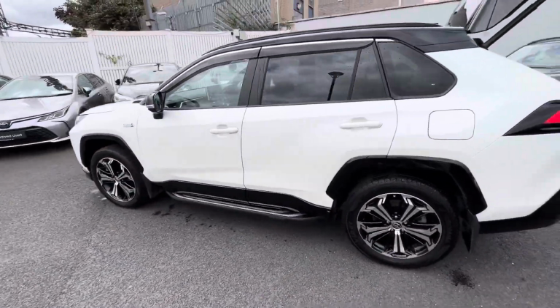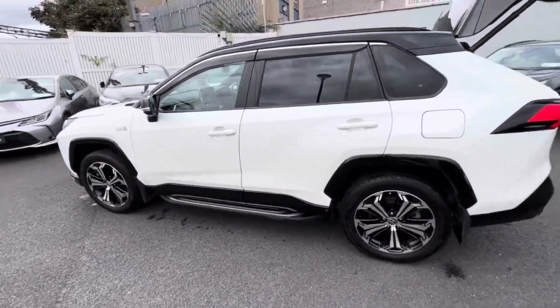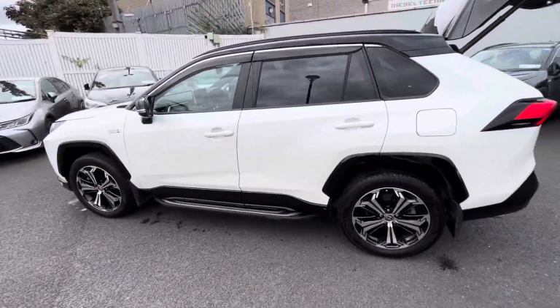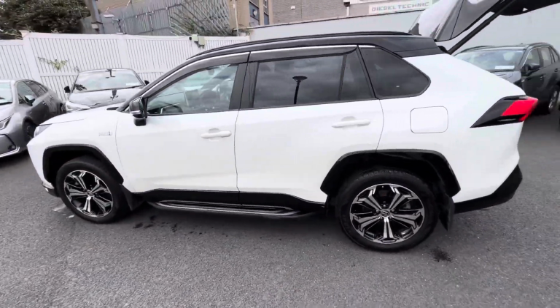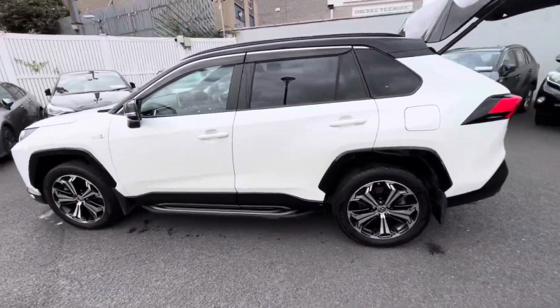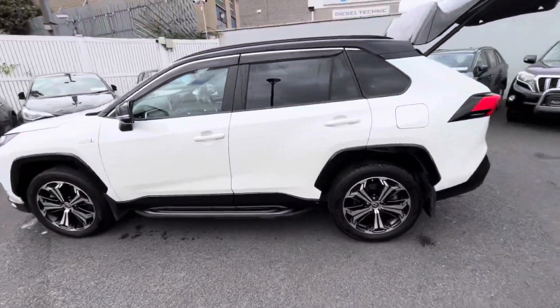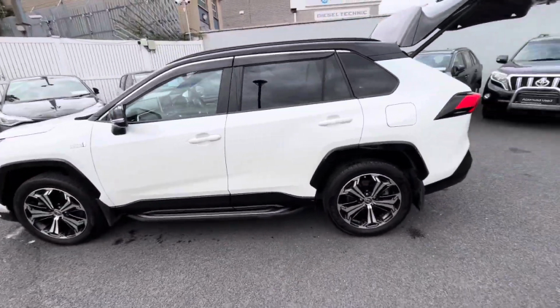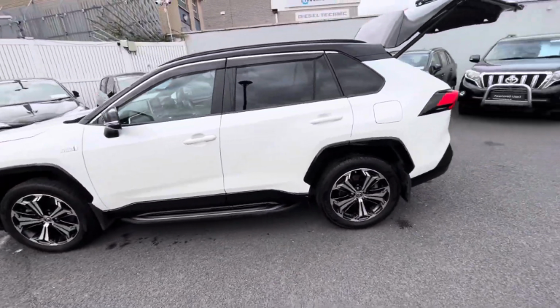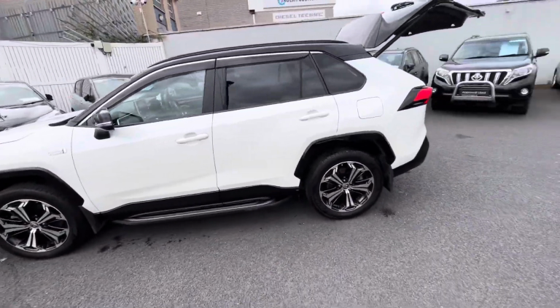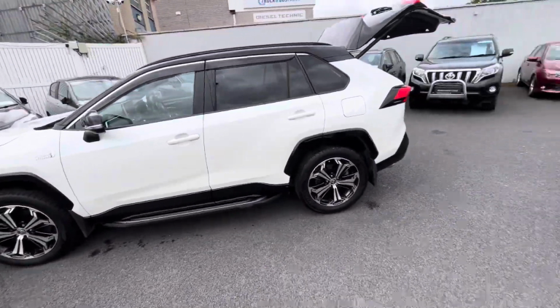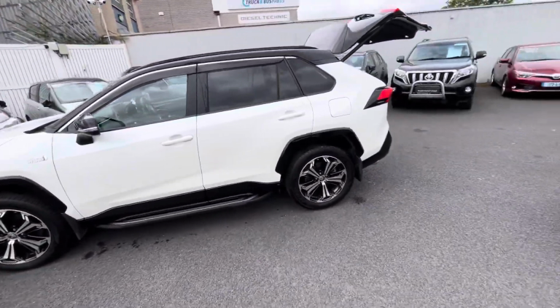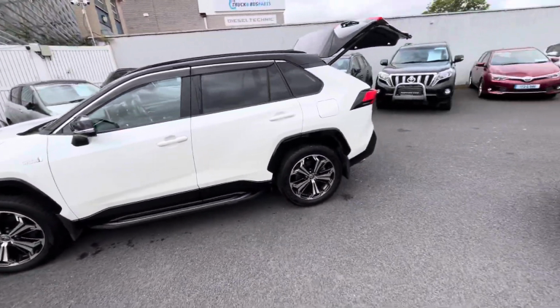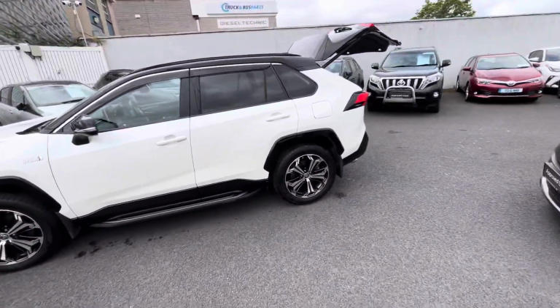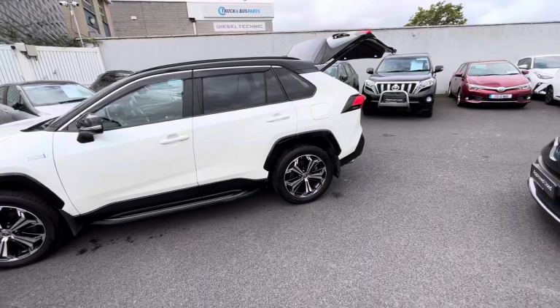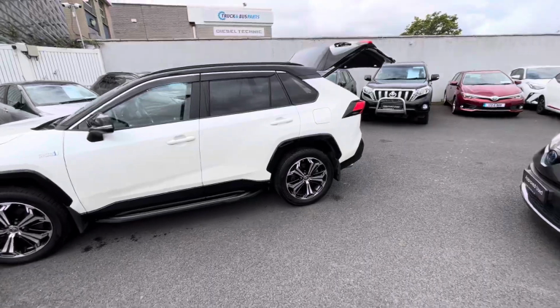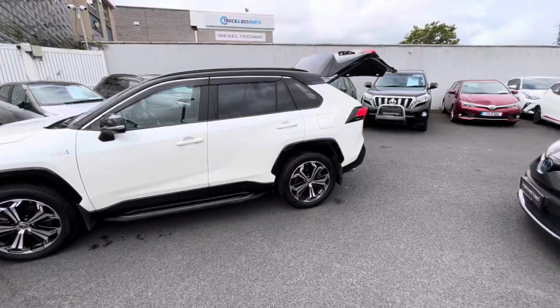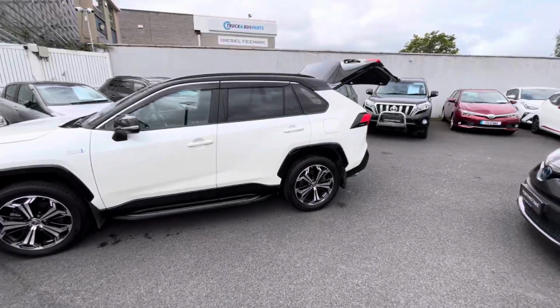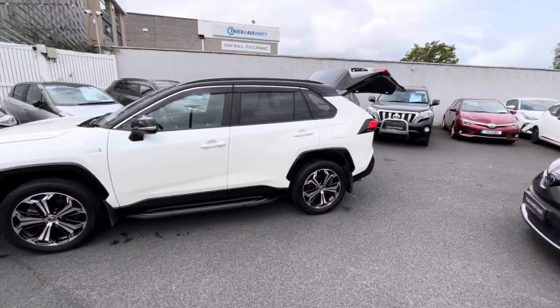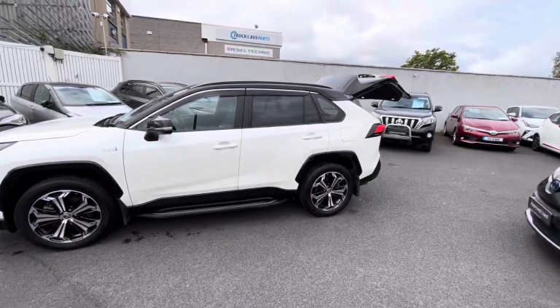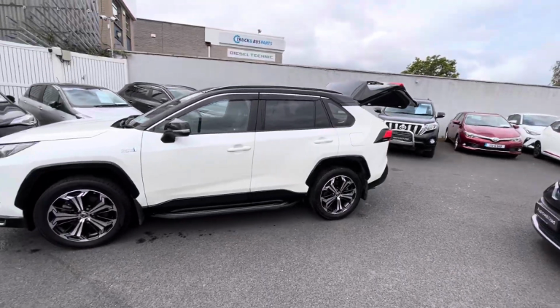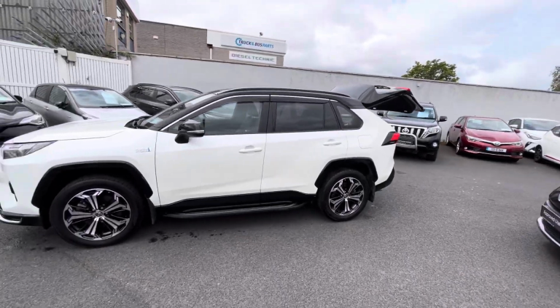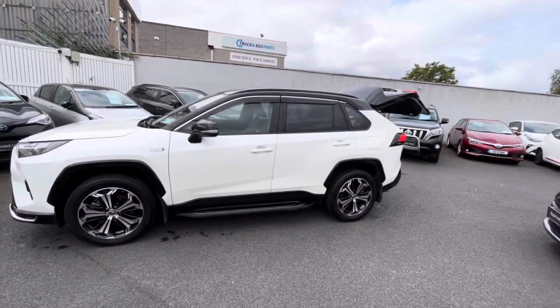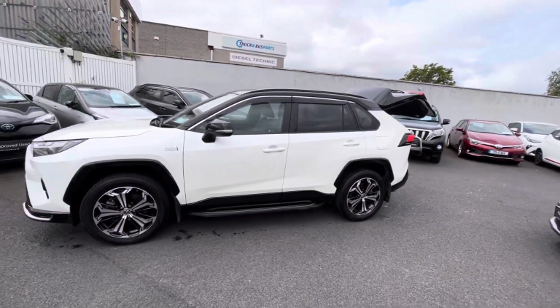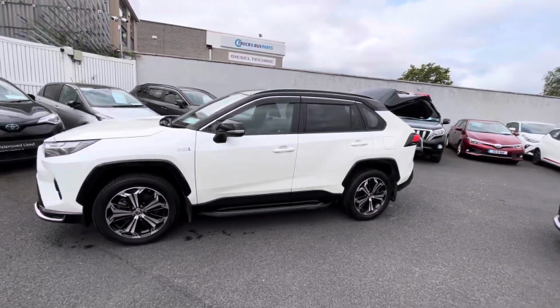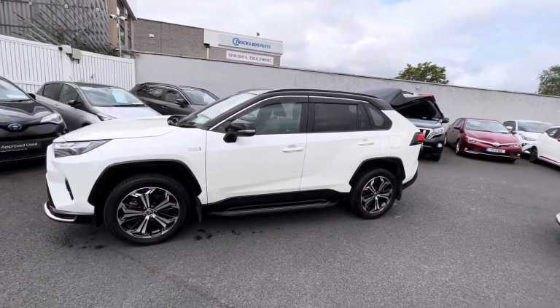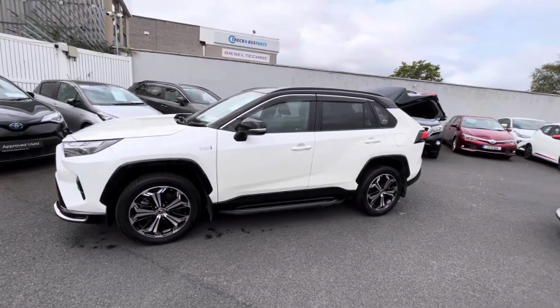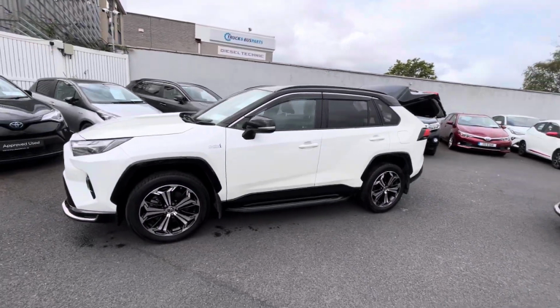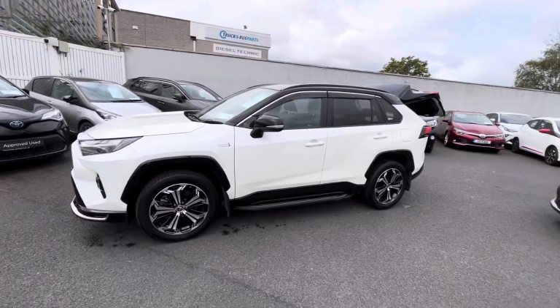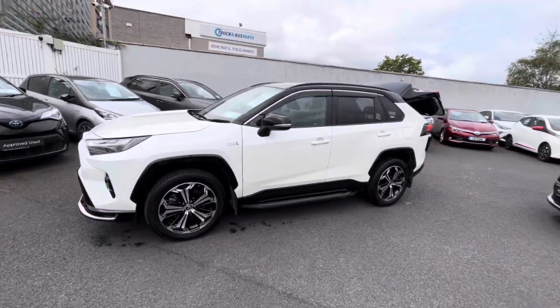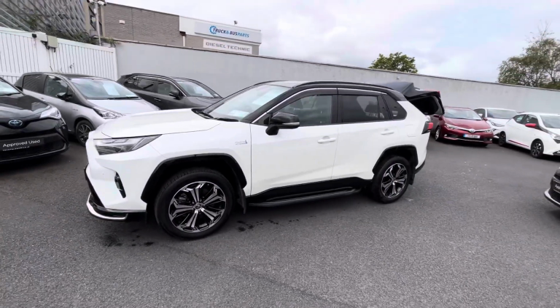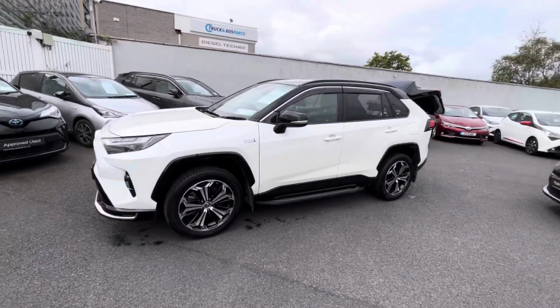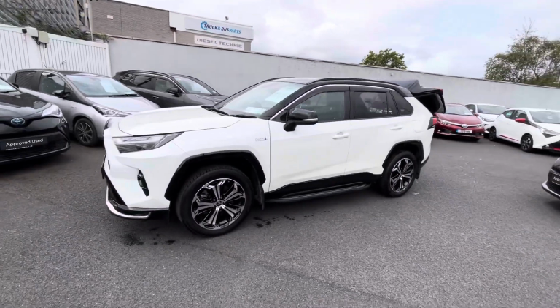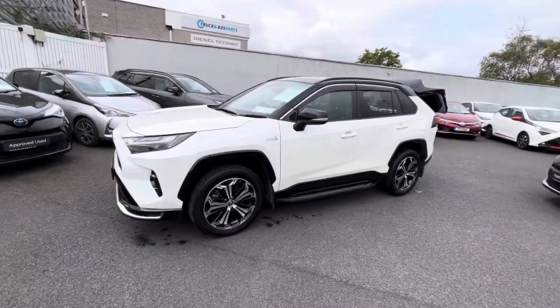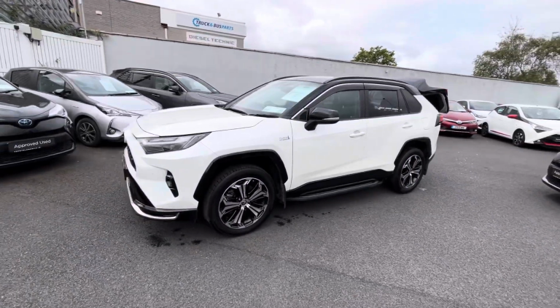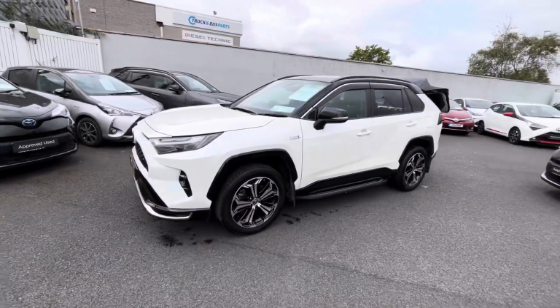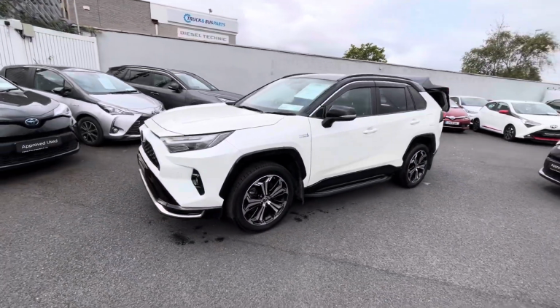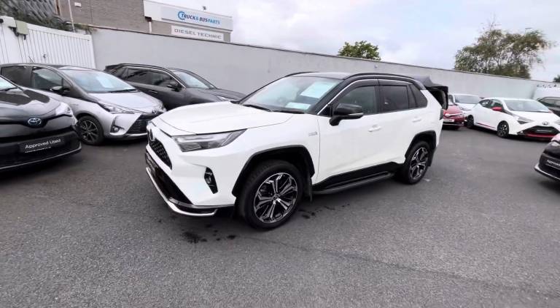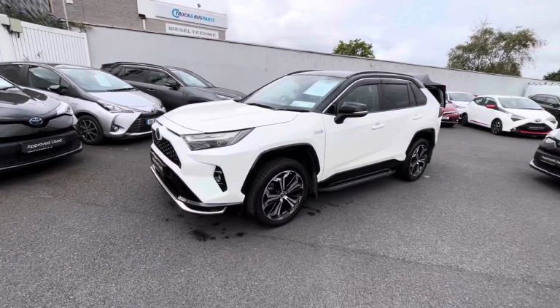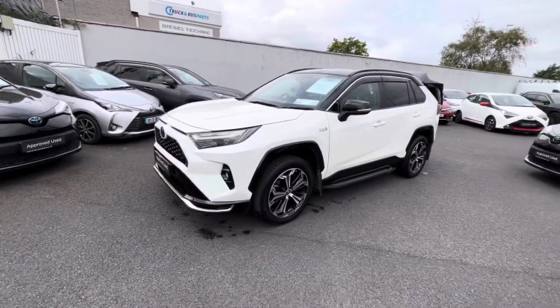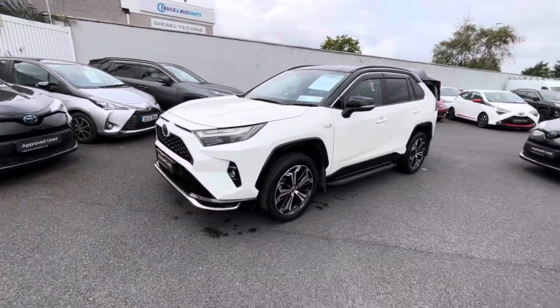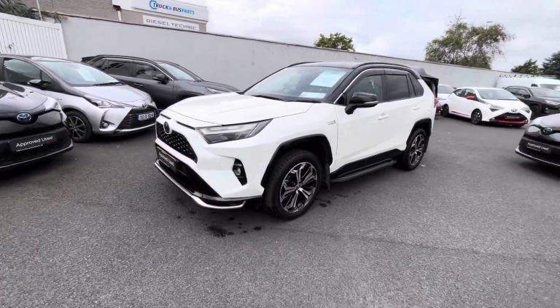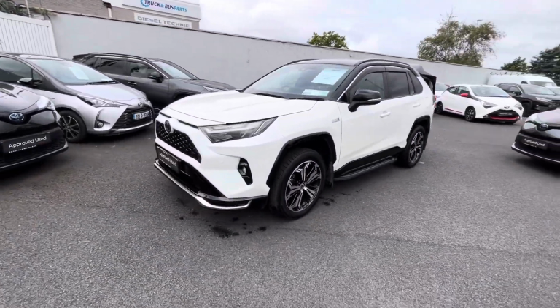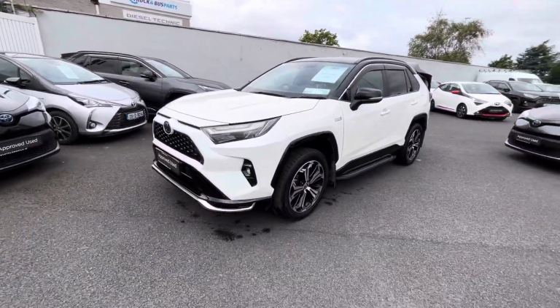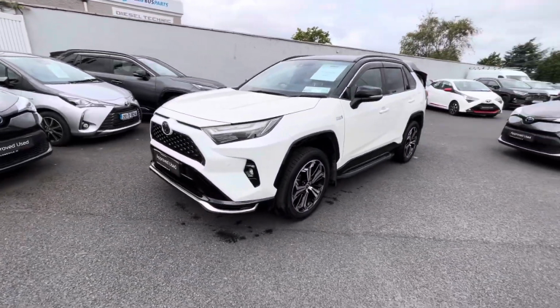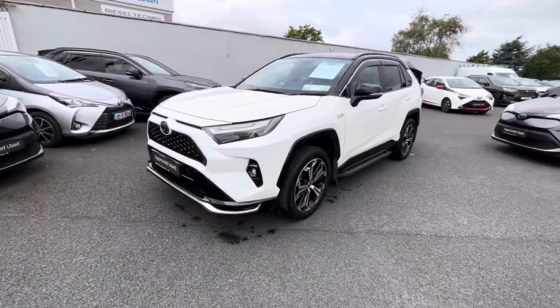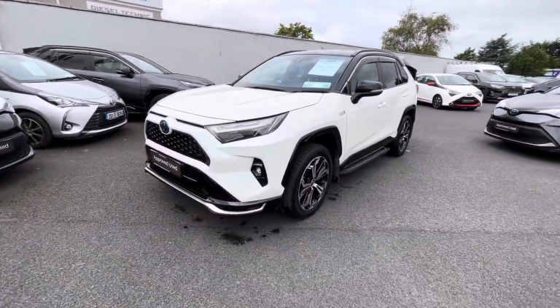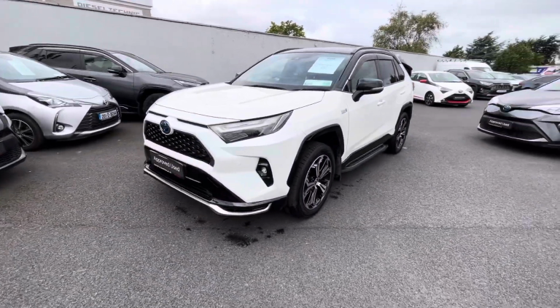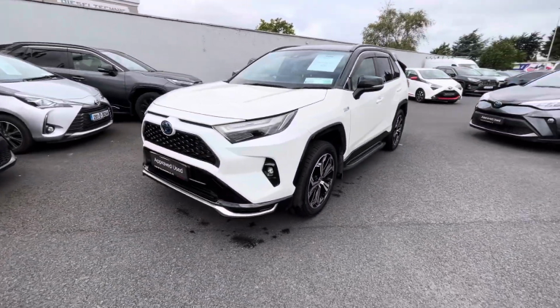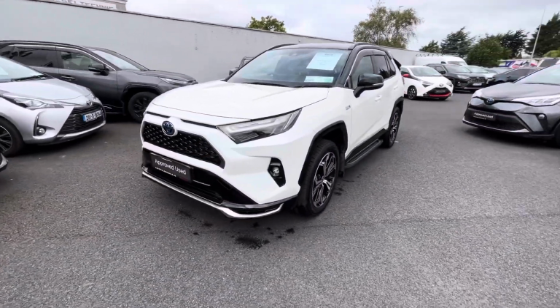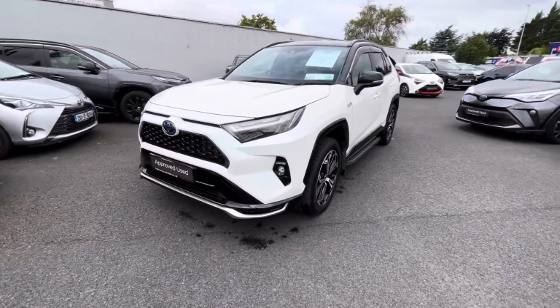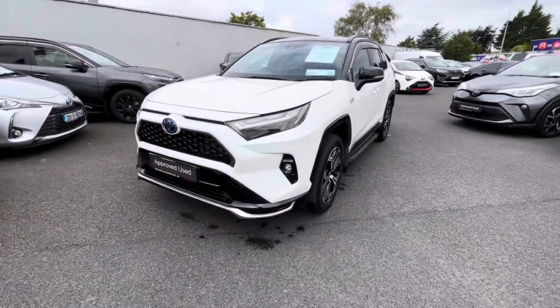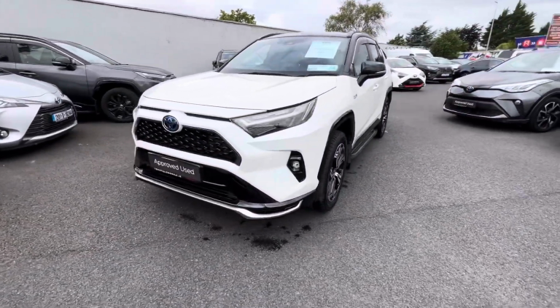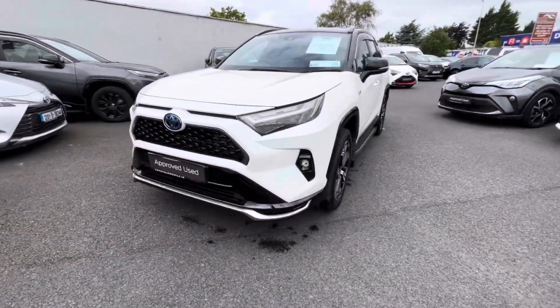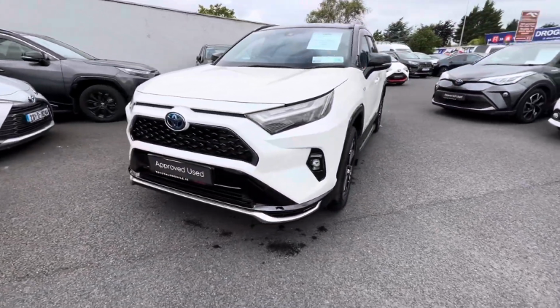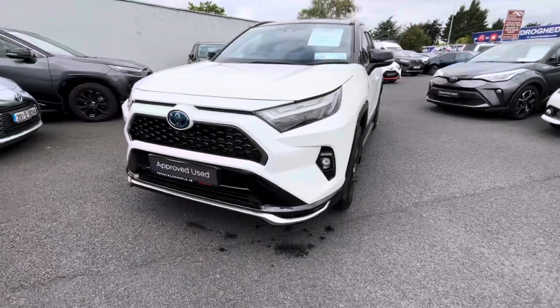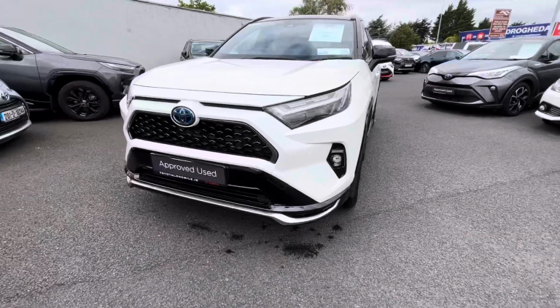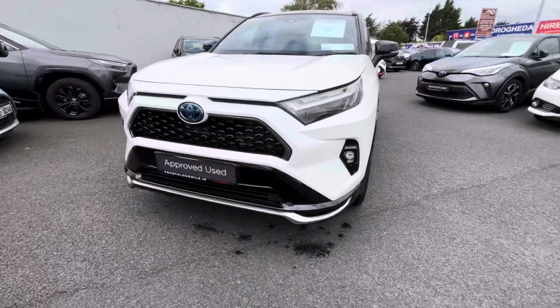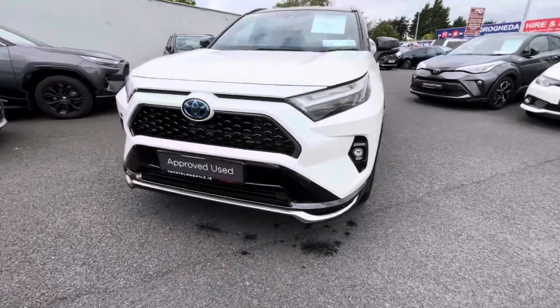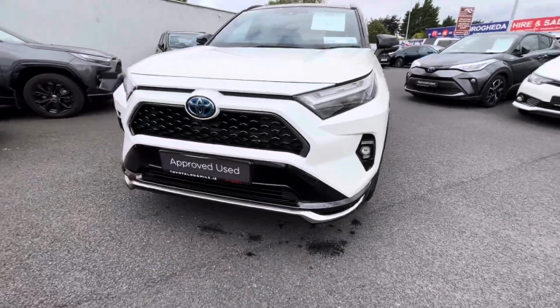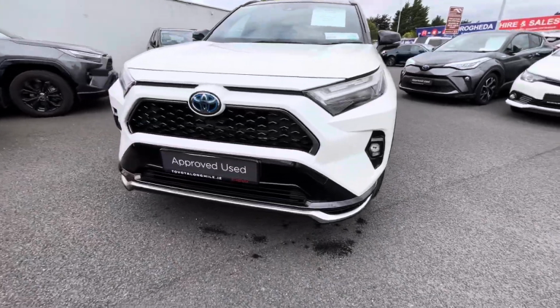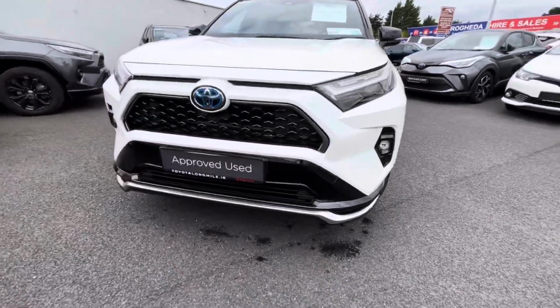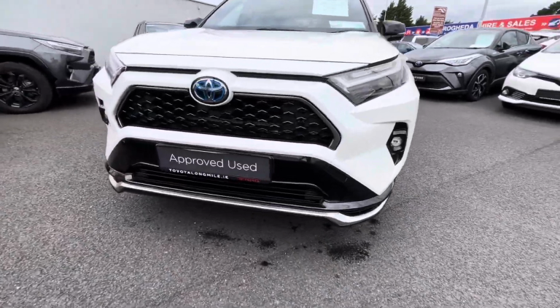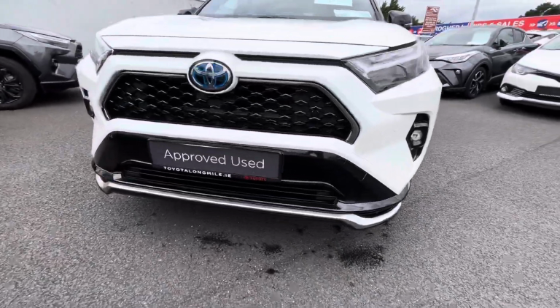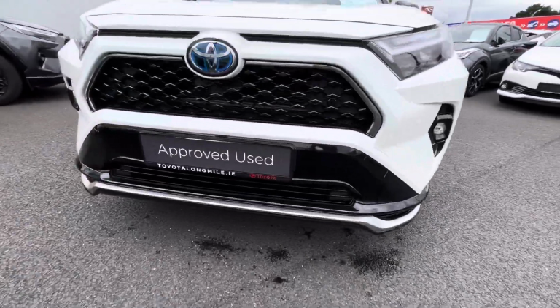This car comes with a balanced Toyota 3-year warranty and 3 years roadside assist. It's available to view — come along today. Thanks for watching.